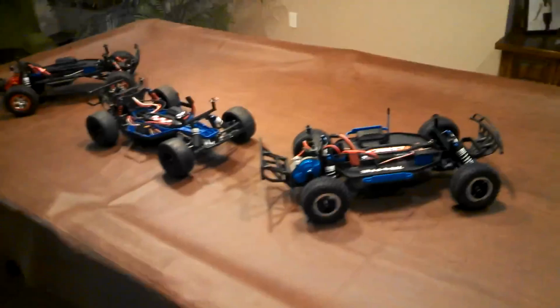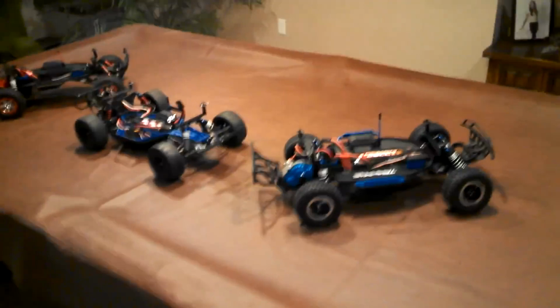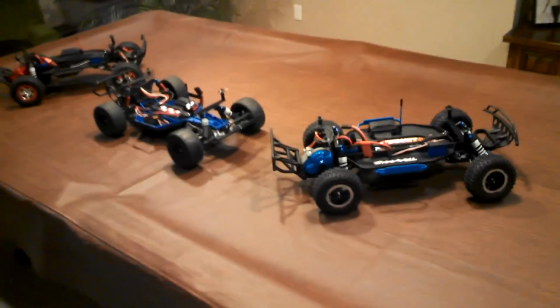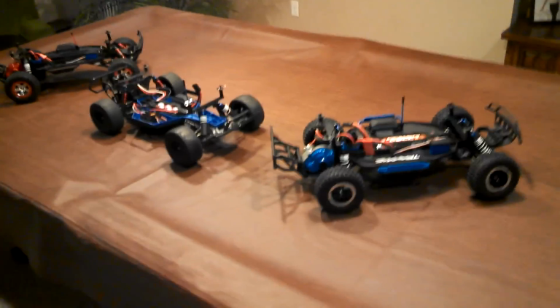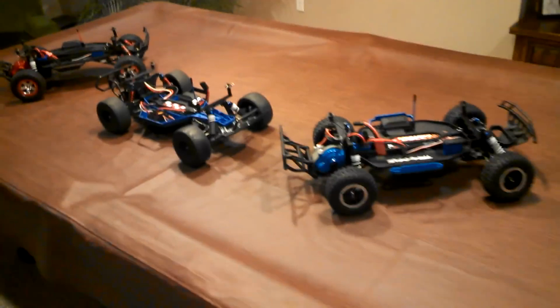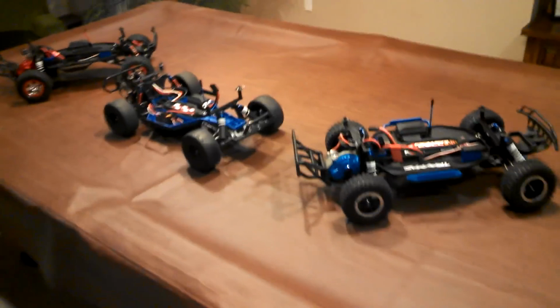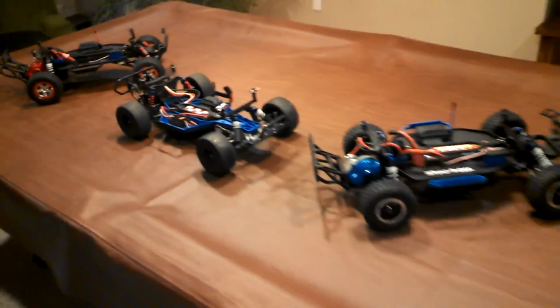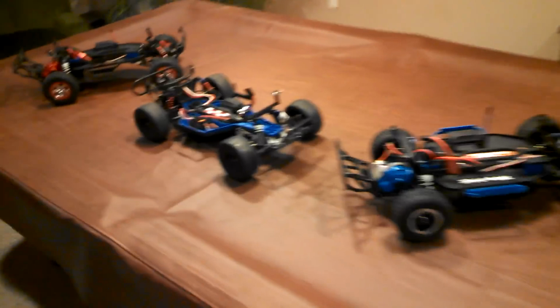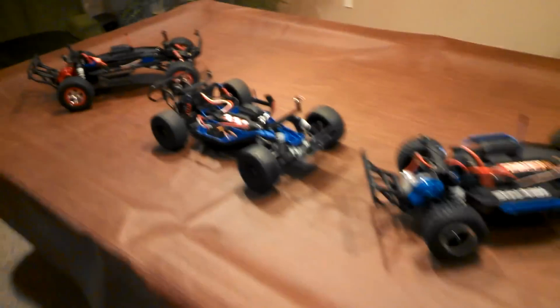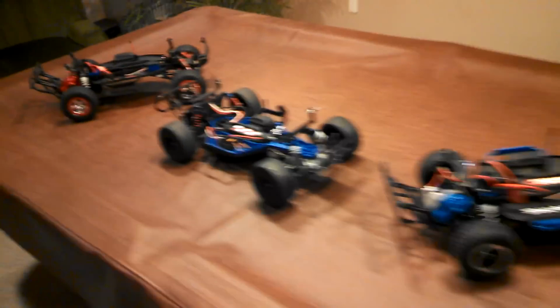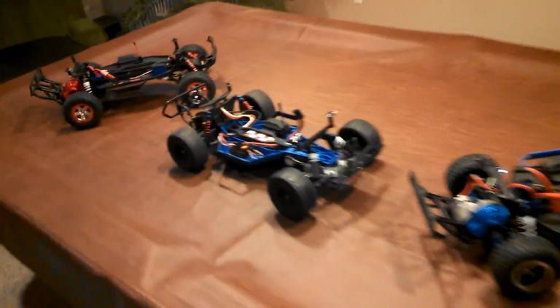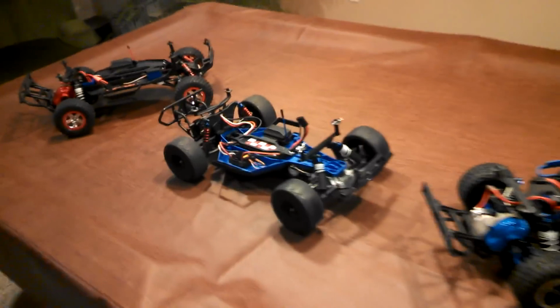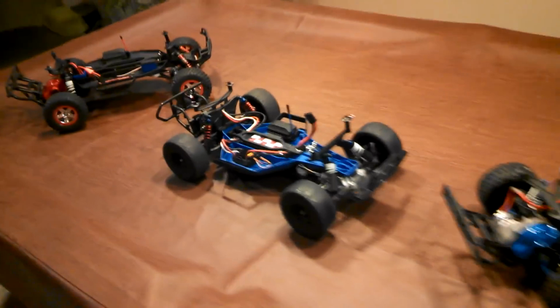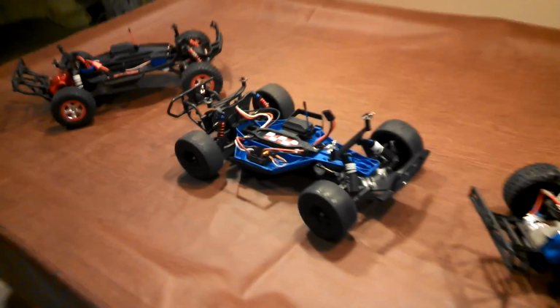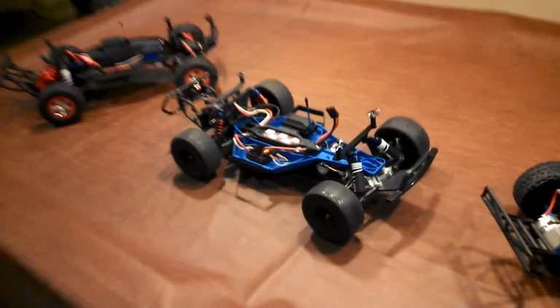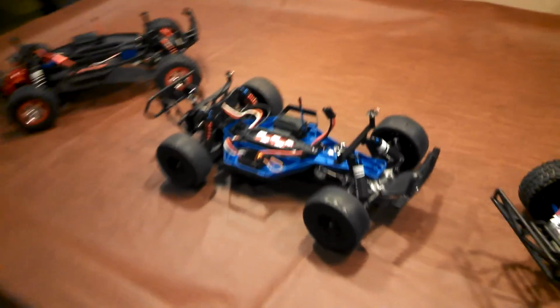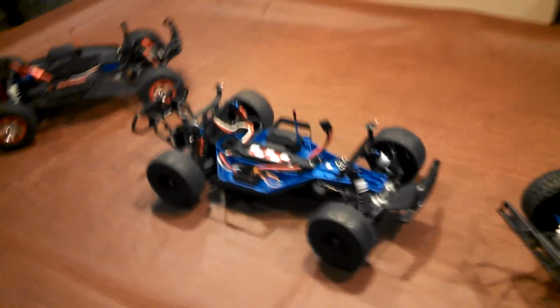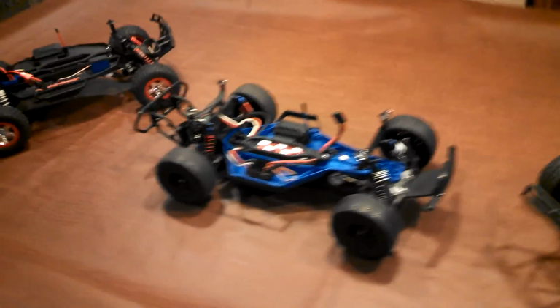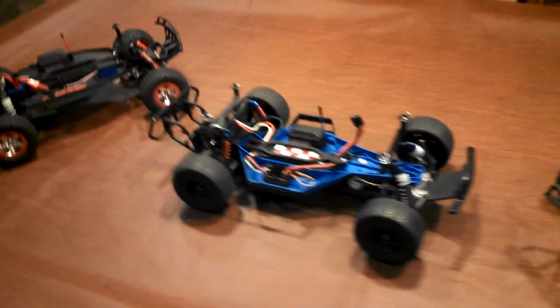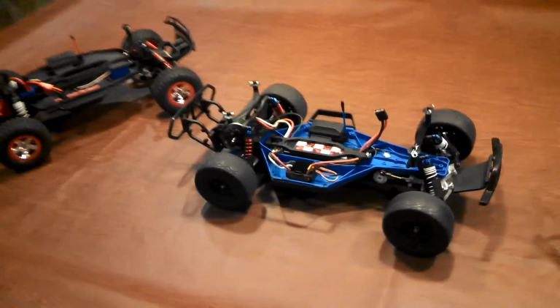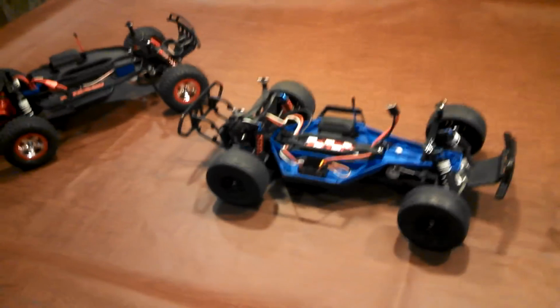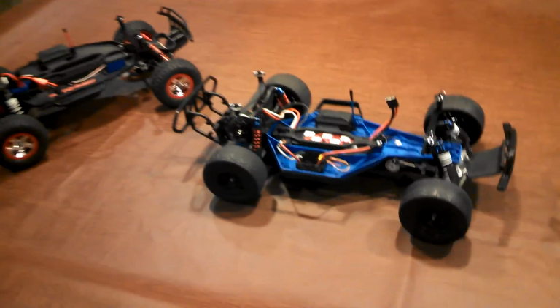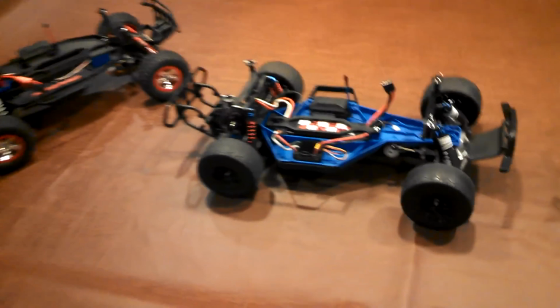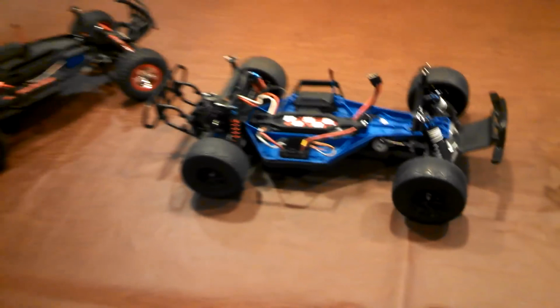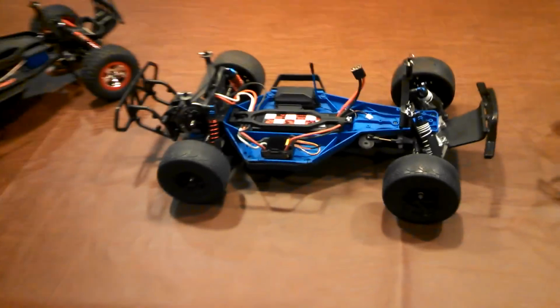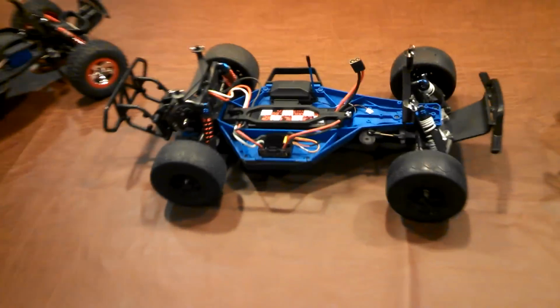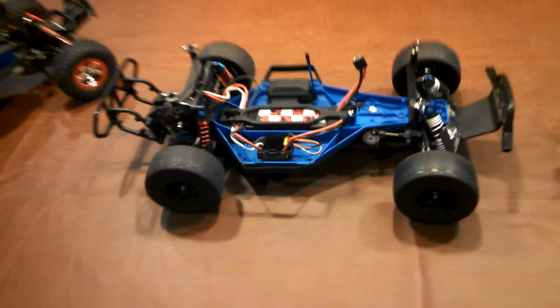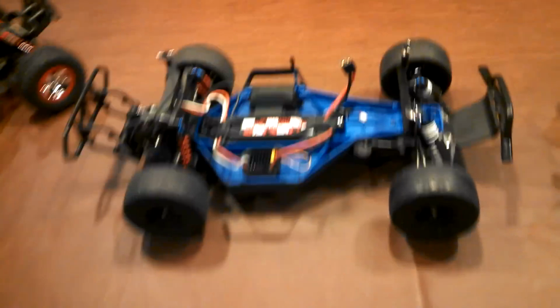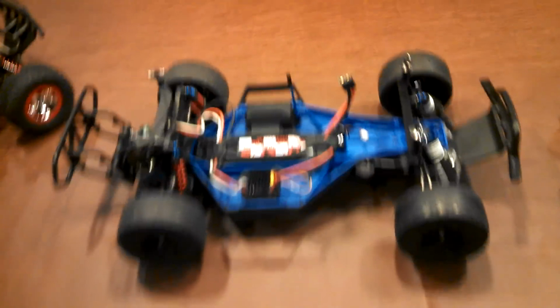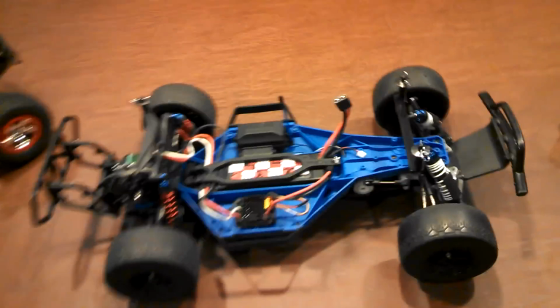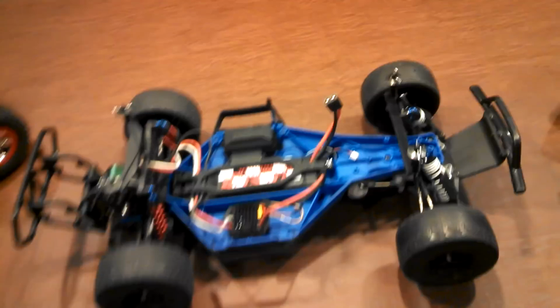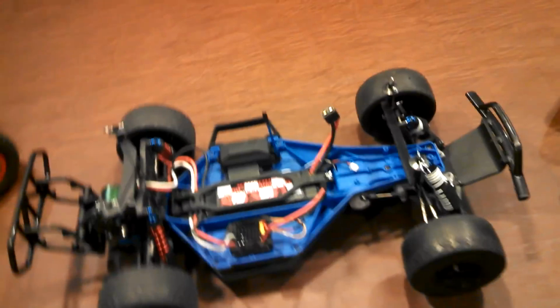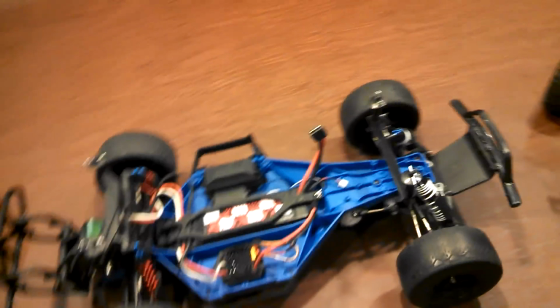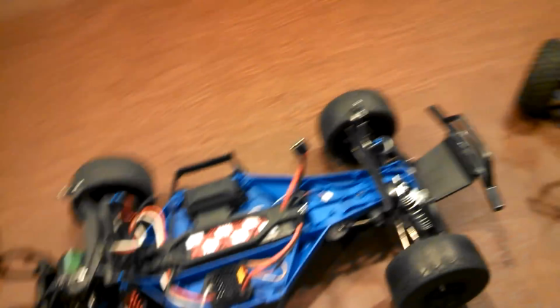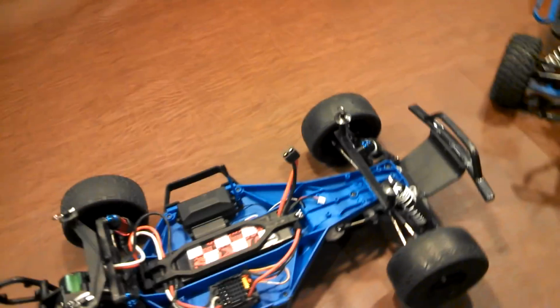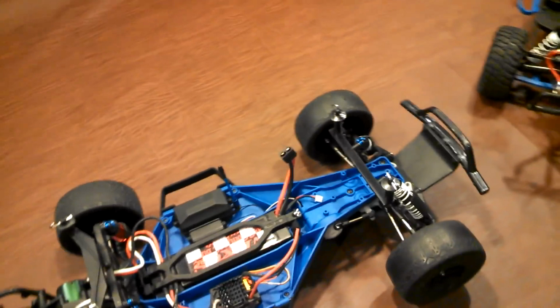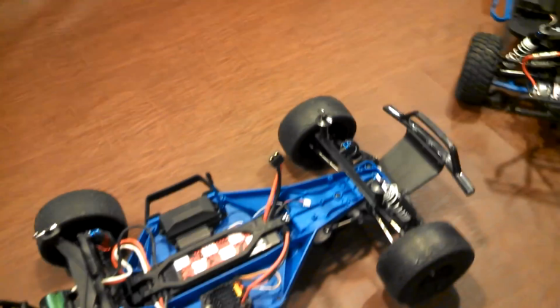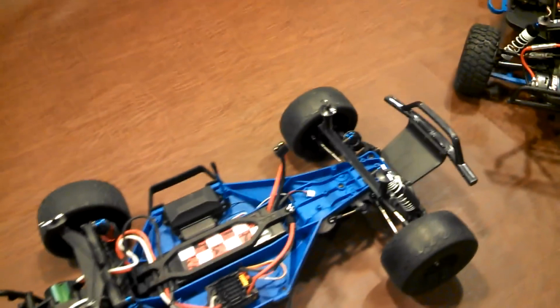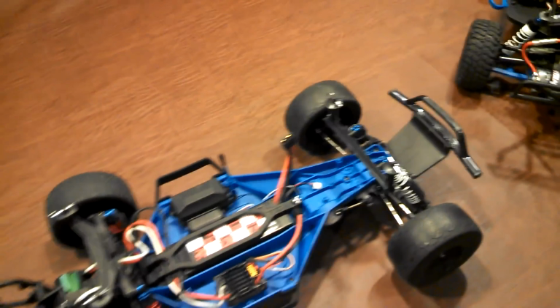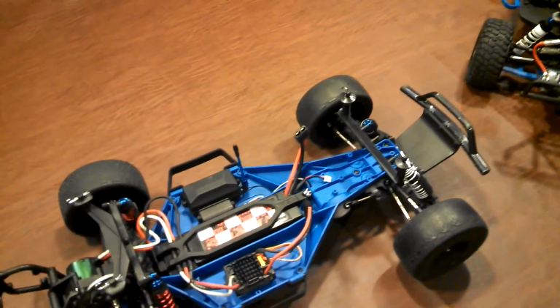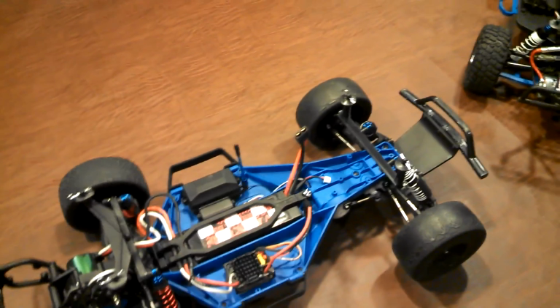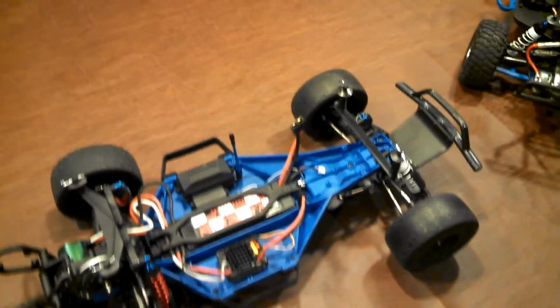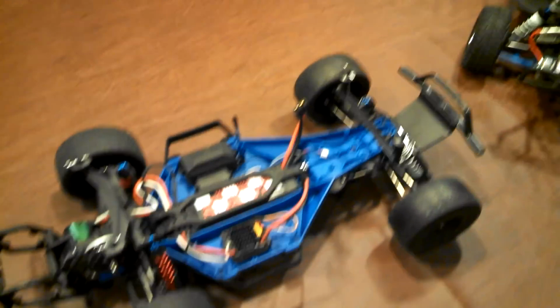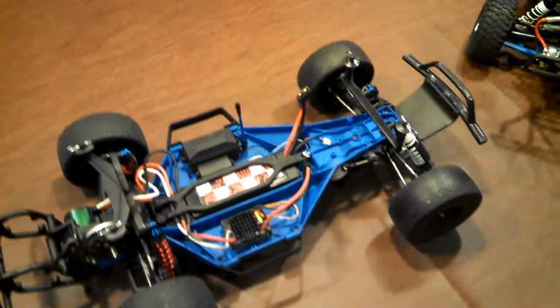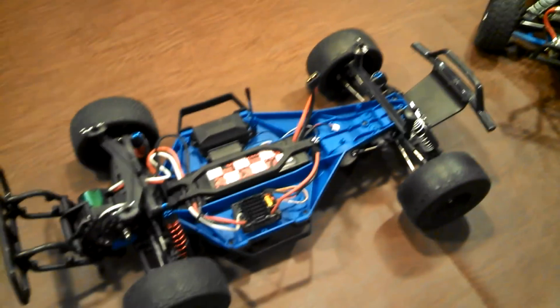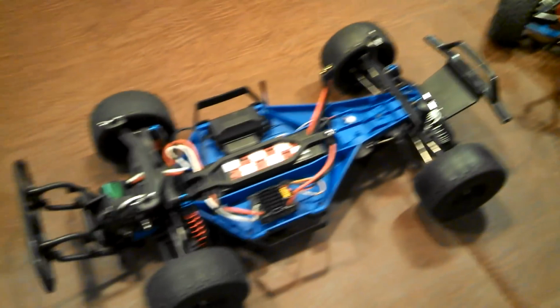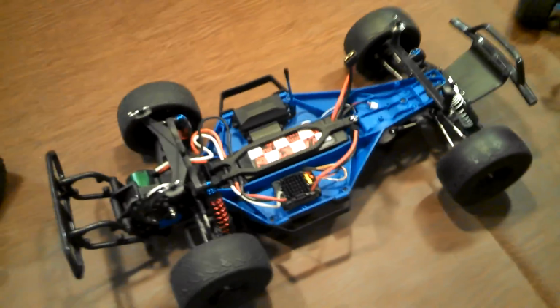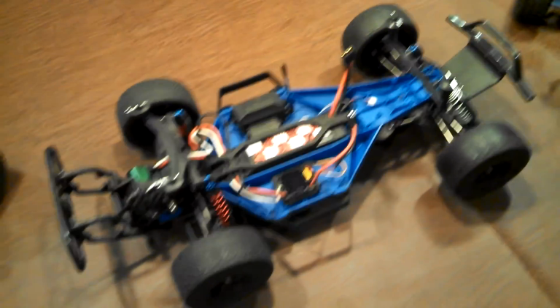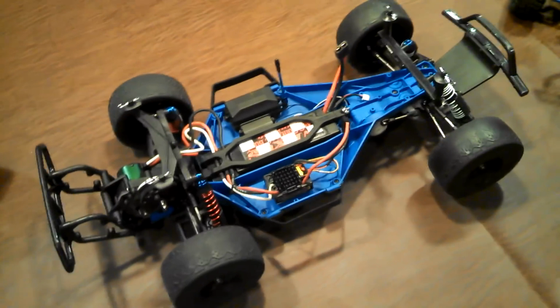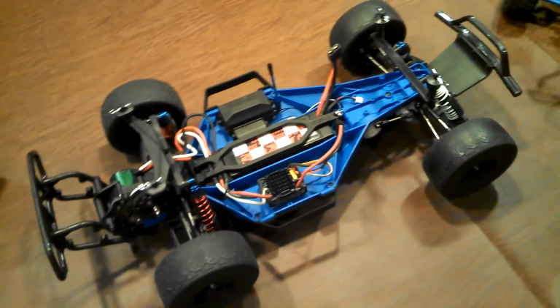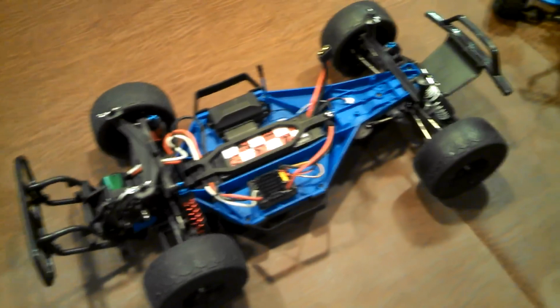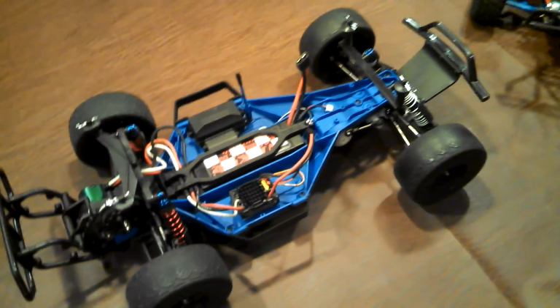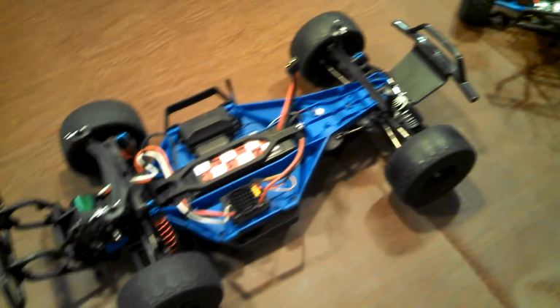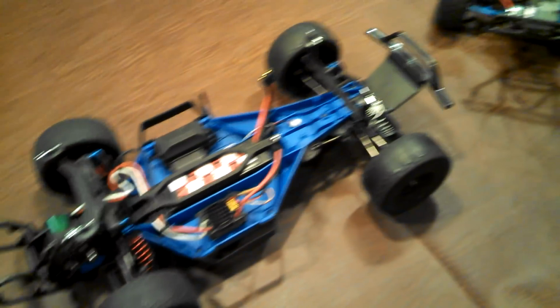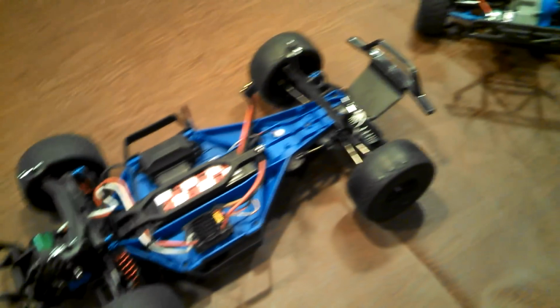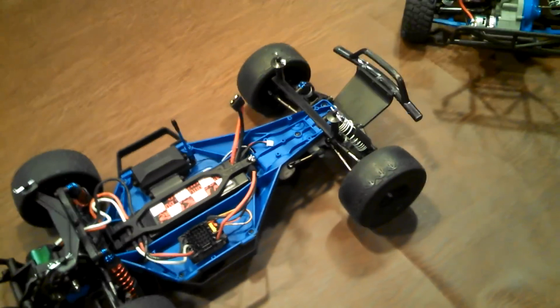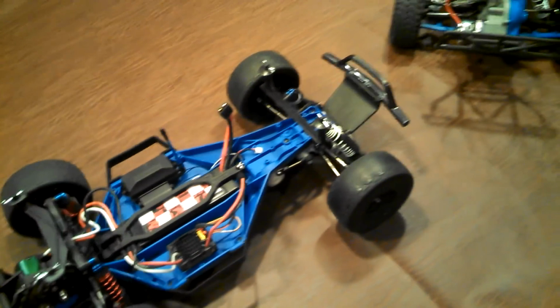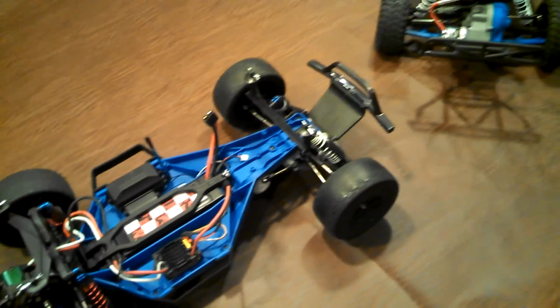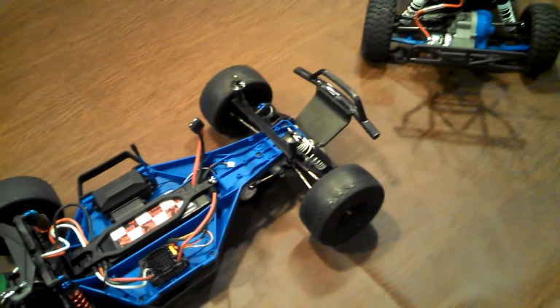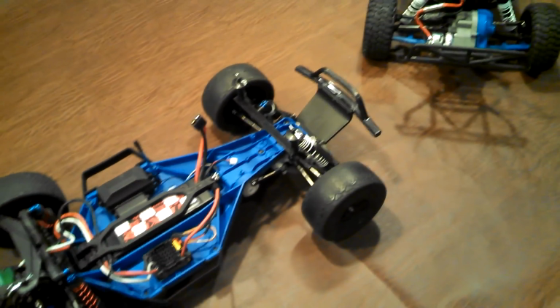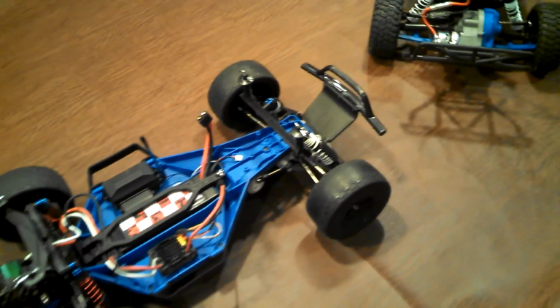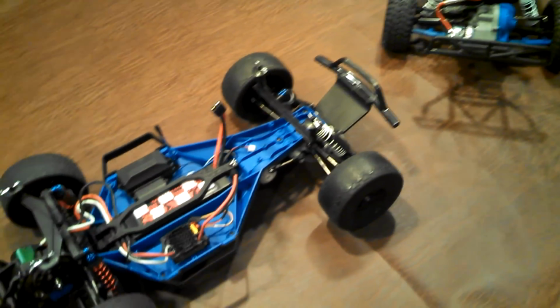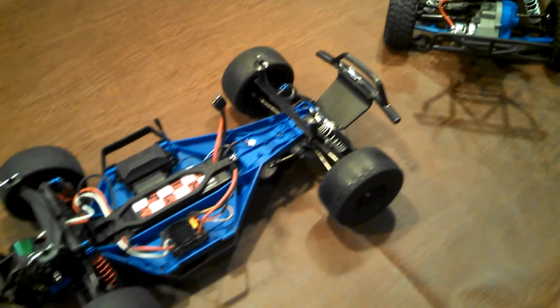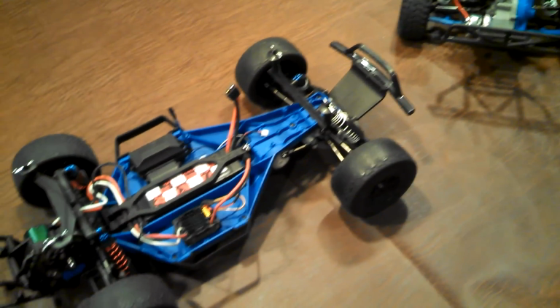What's up YouTube? New Age Muscle coming at you, and I just wanted to show you some of the upgrades I've made to my two-wheel drive Slash.